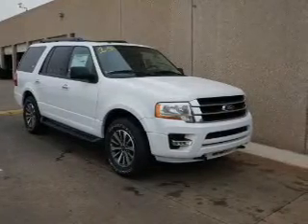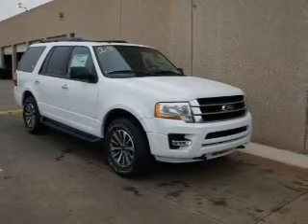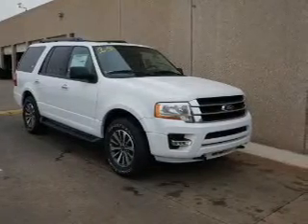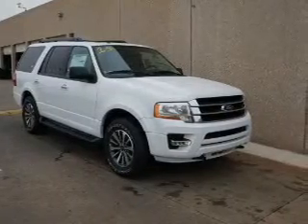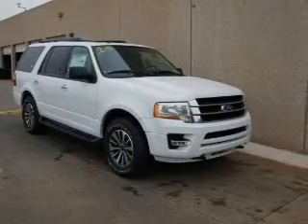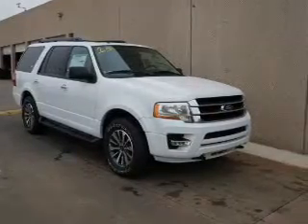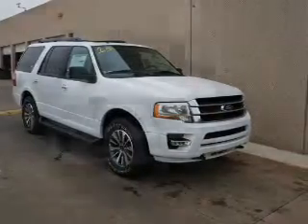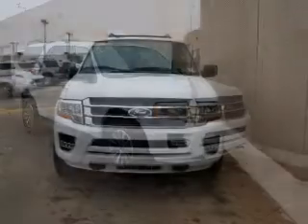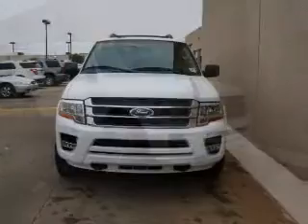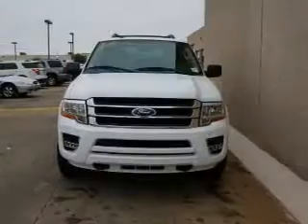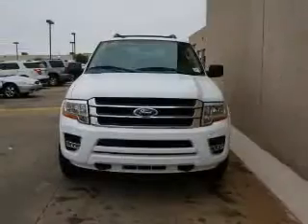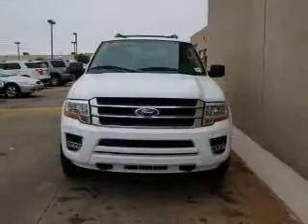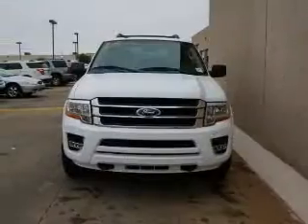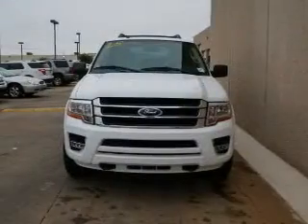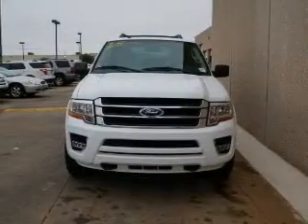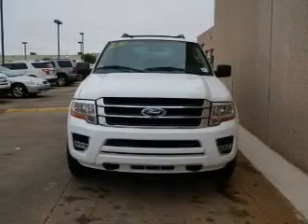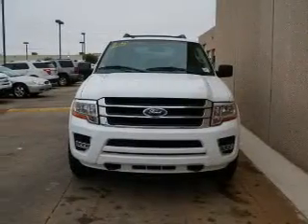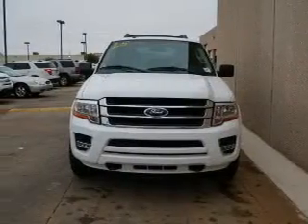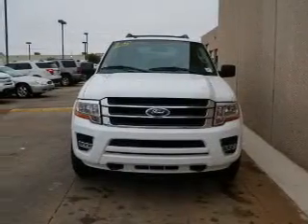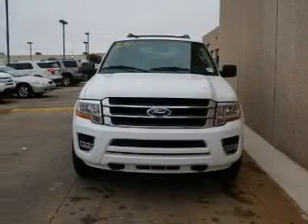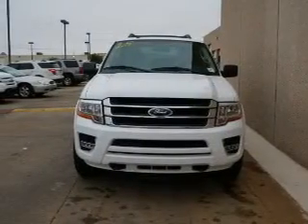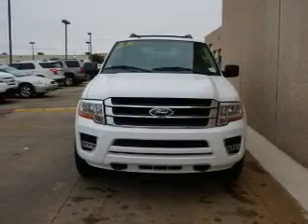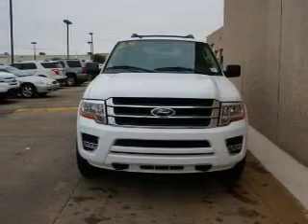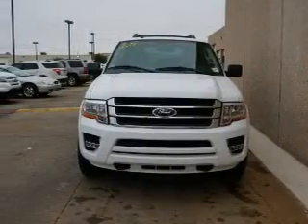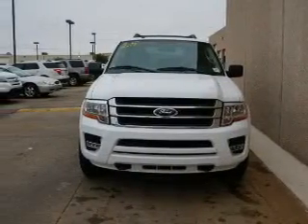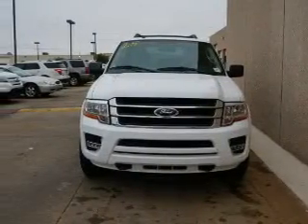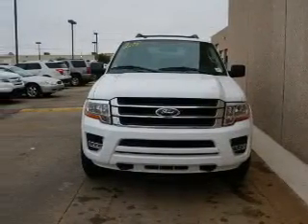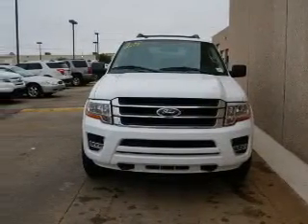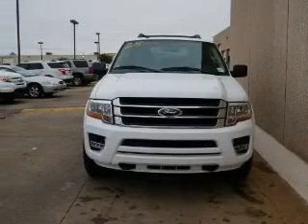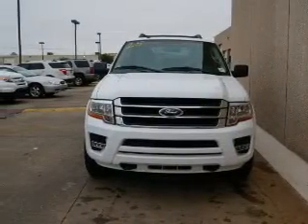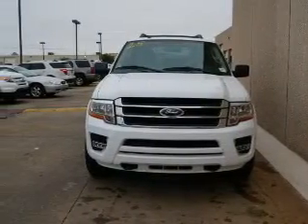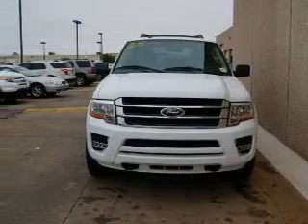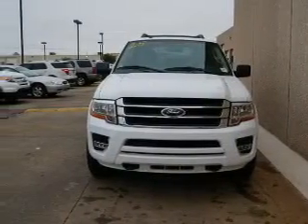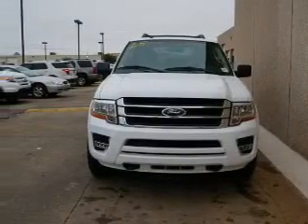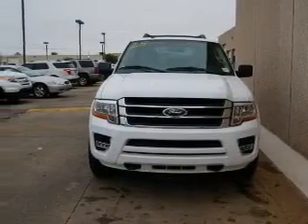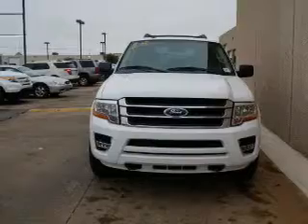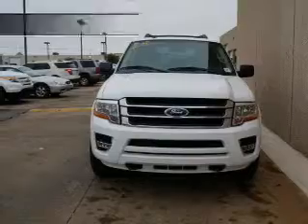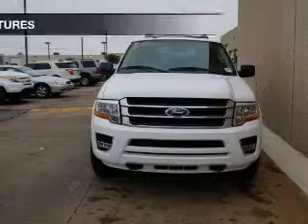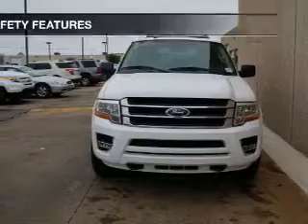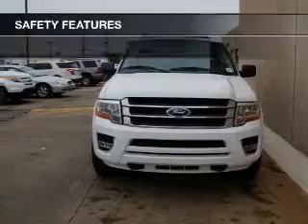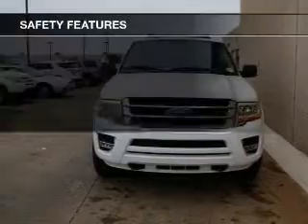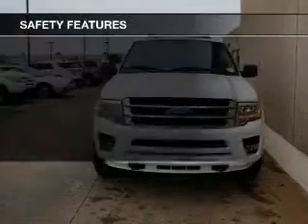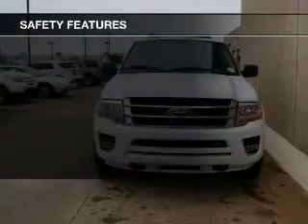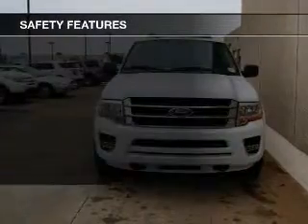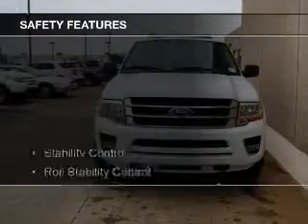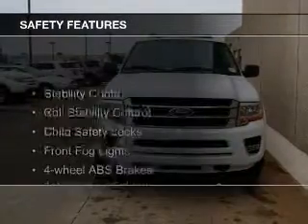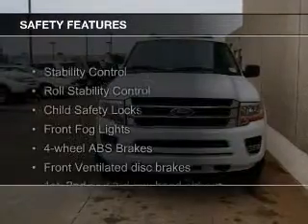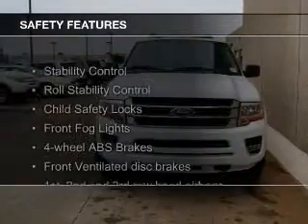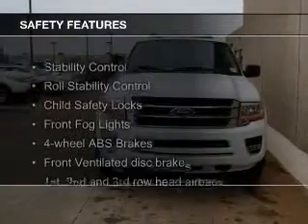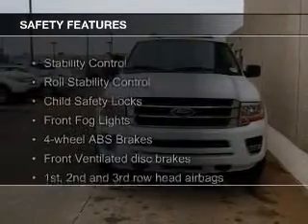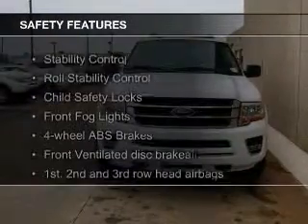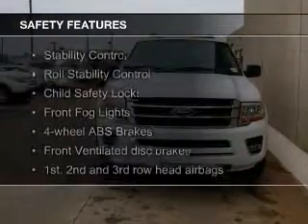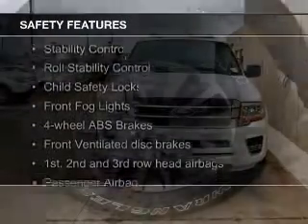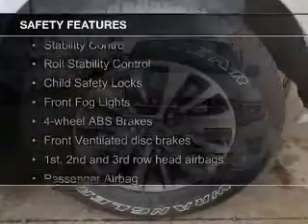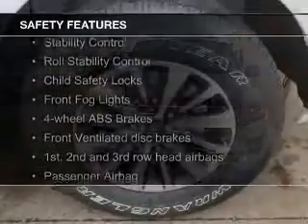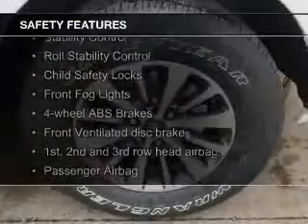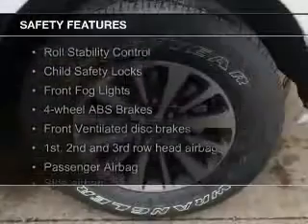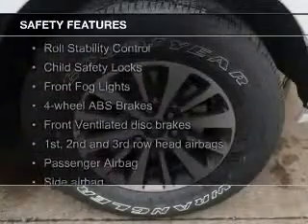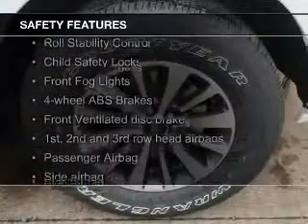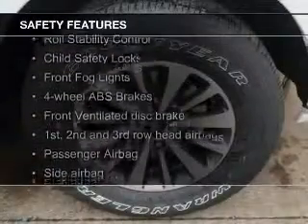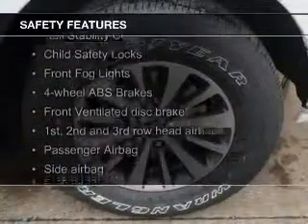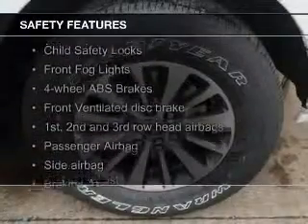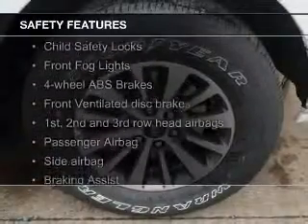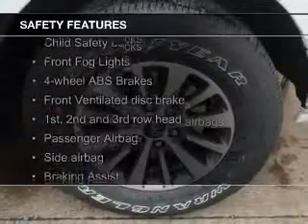Trailer hitch, aluminum rims, automatic climate control. Safety was made a priority with these features.